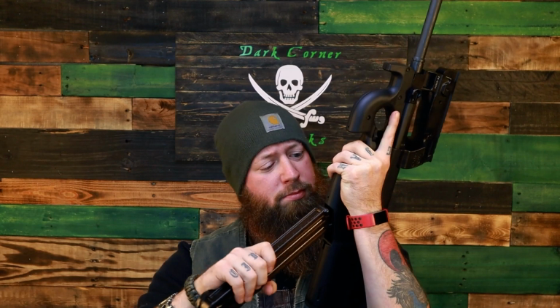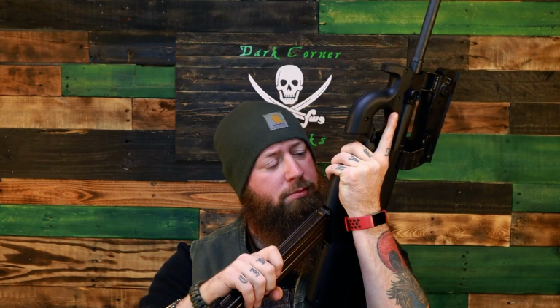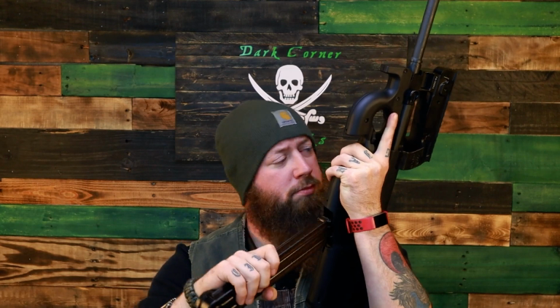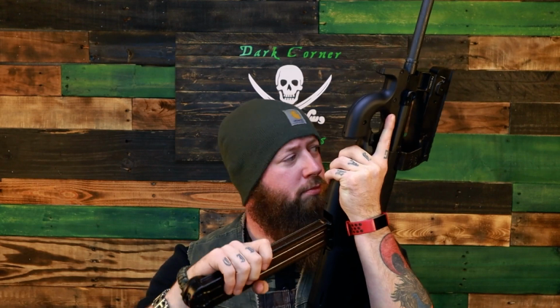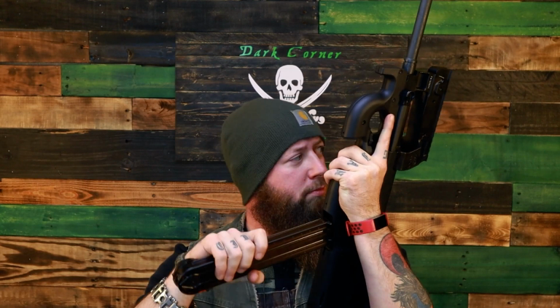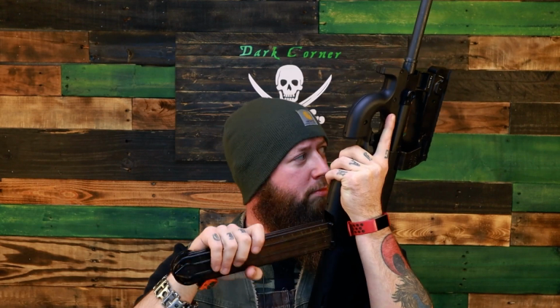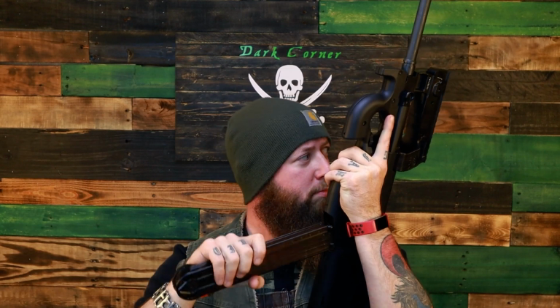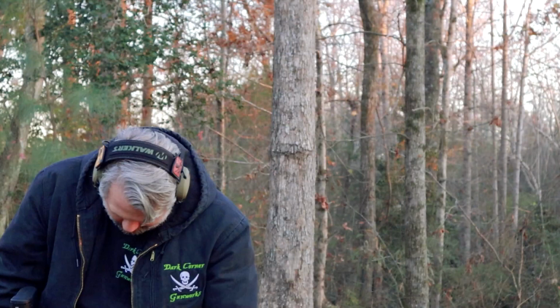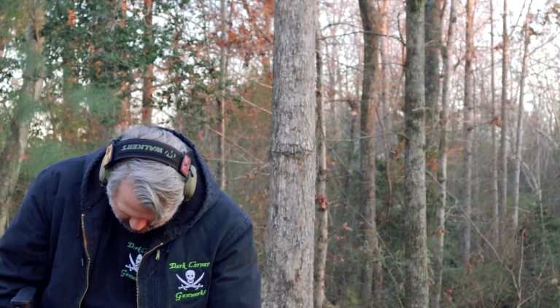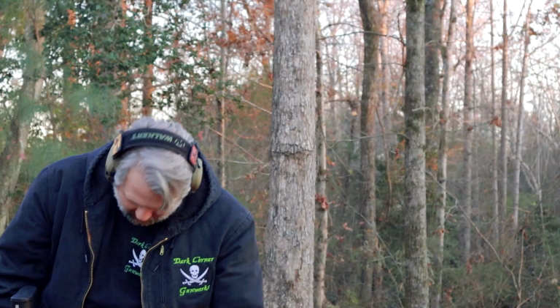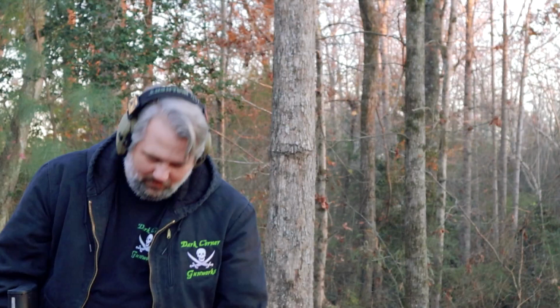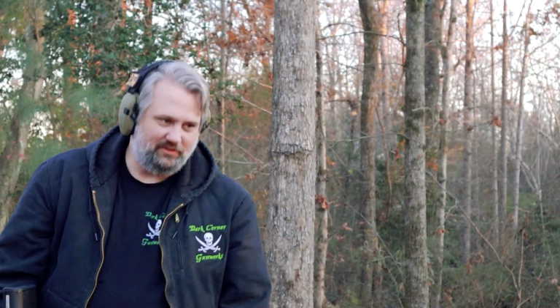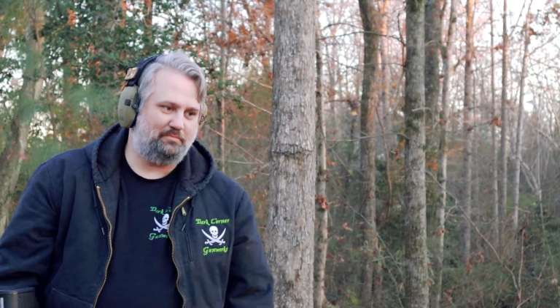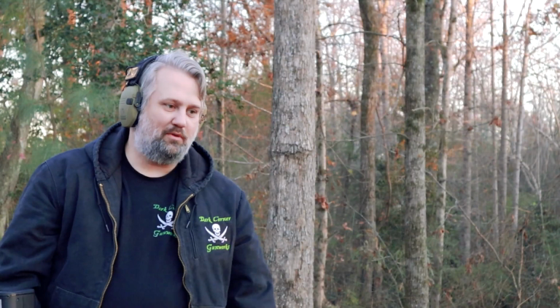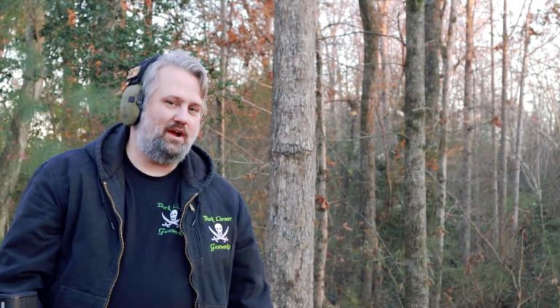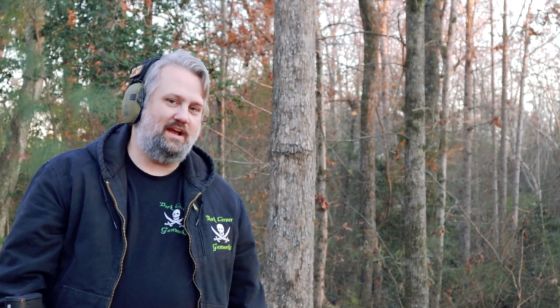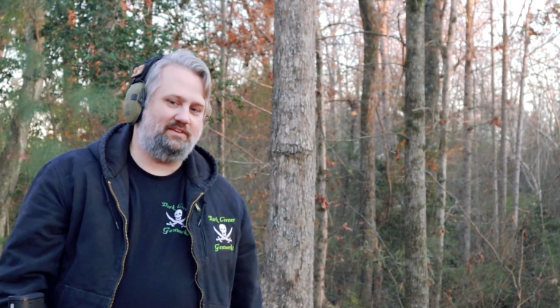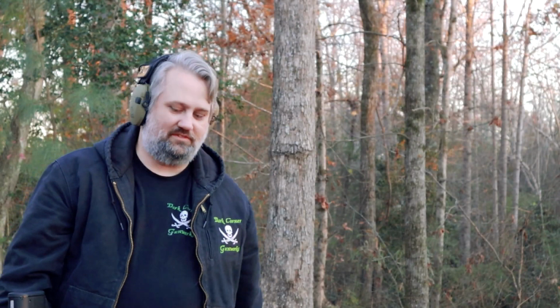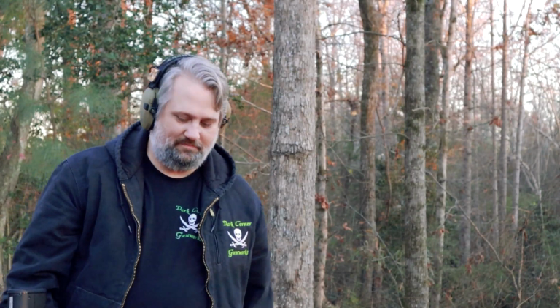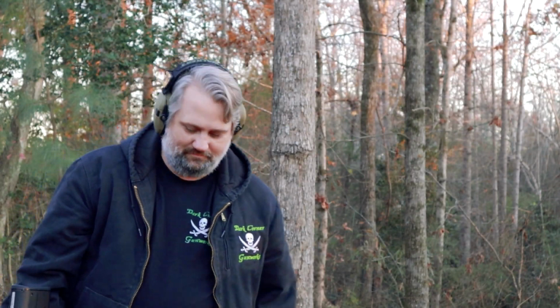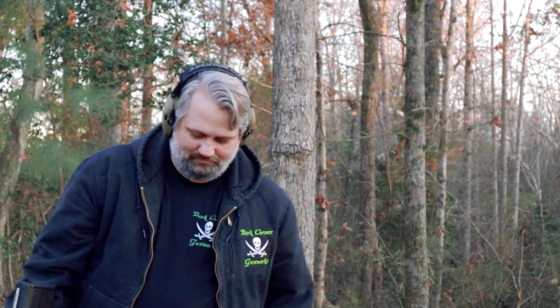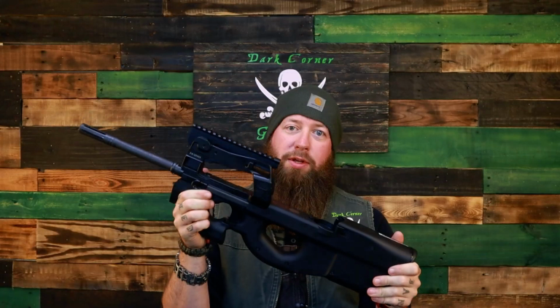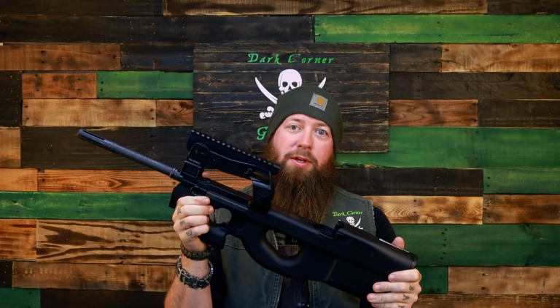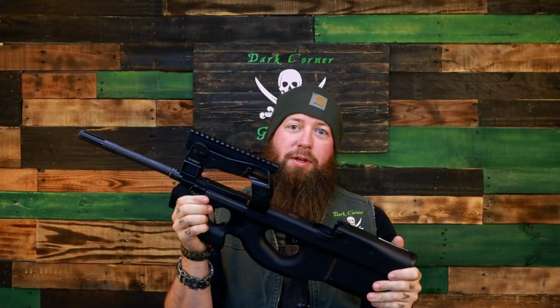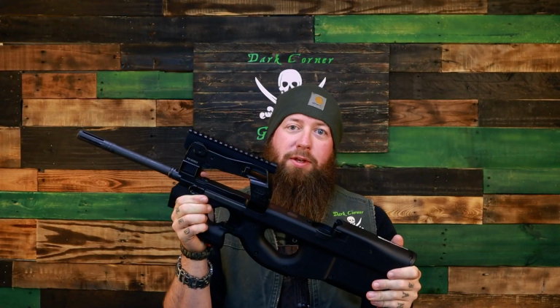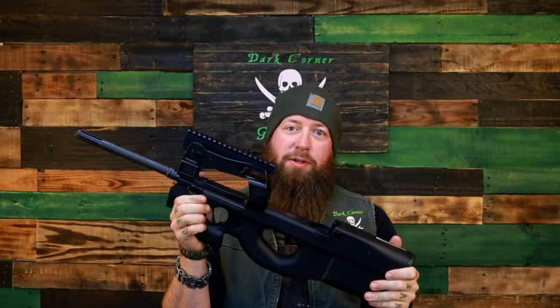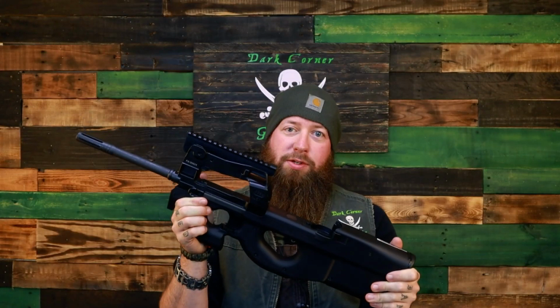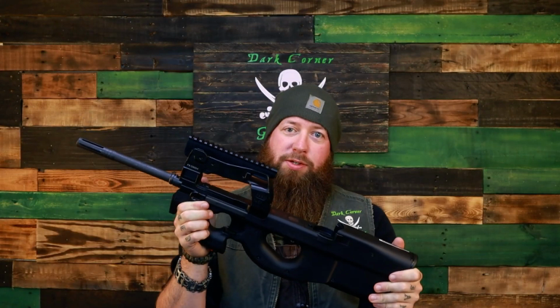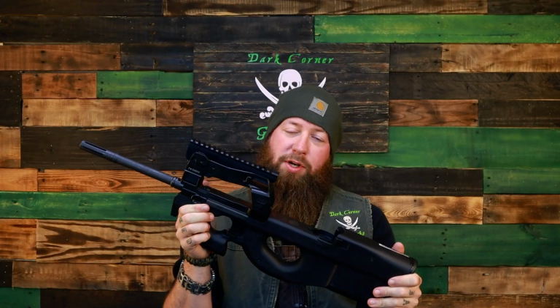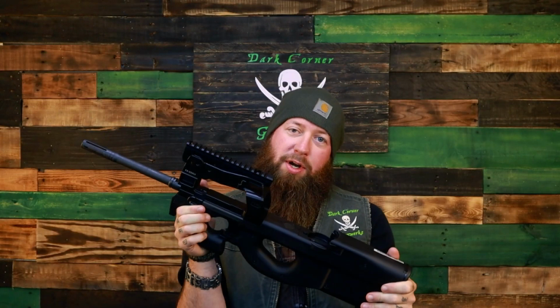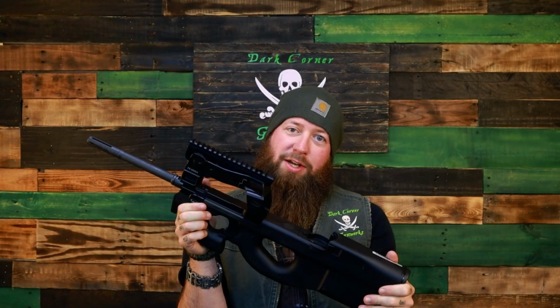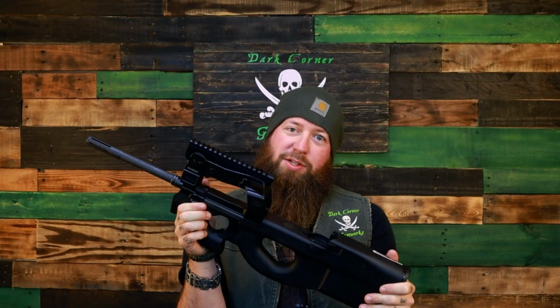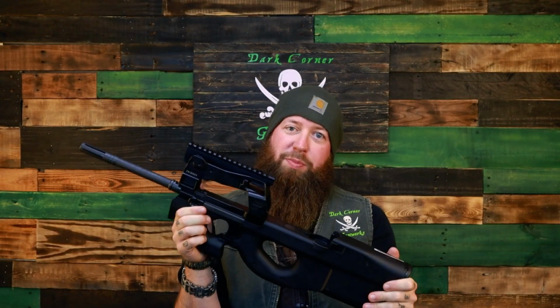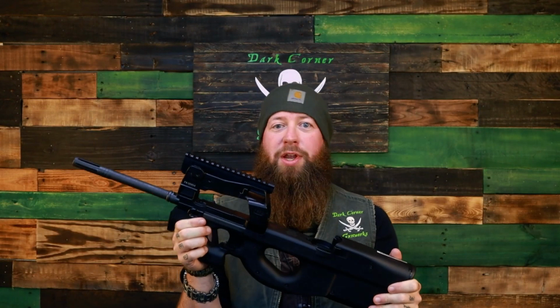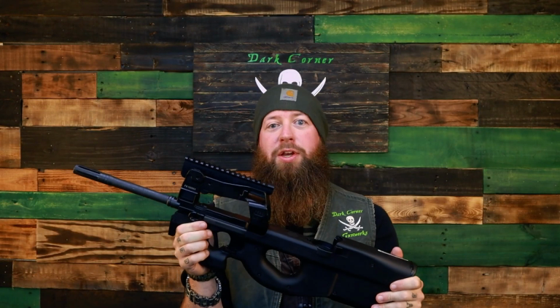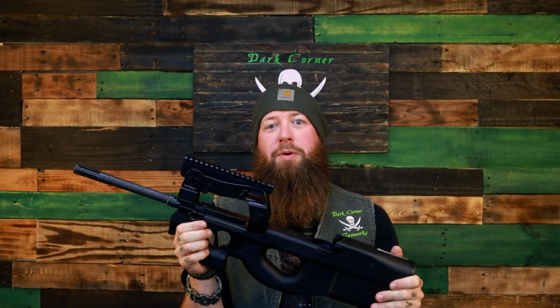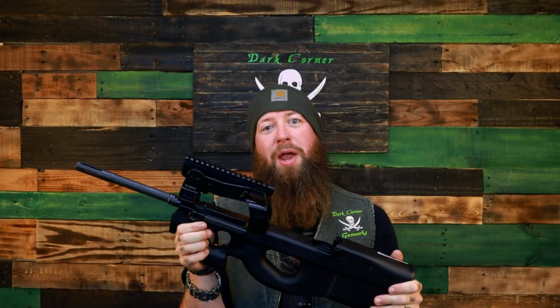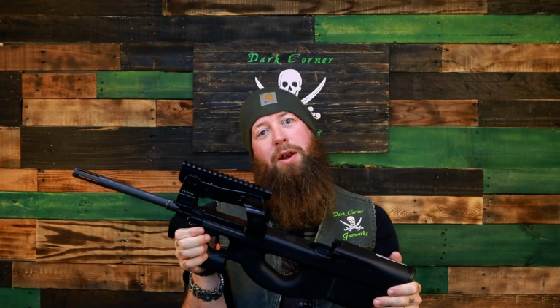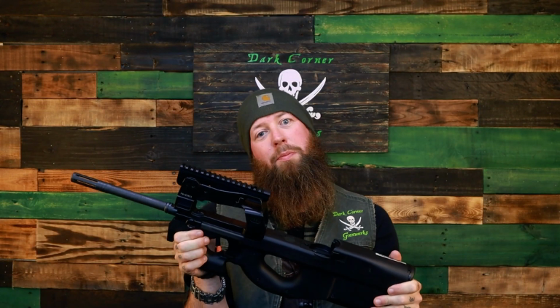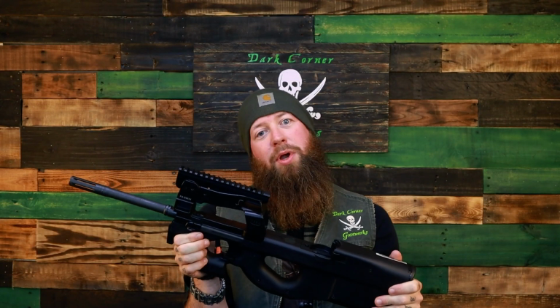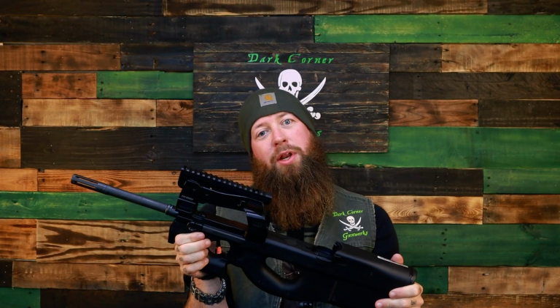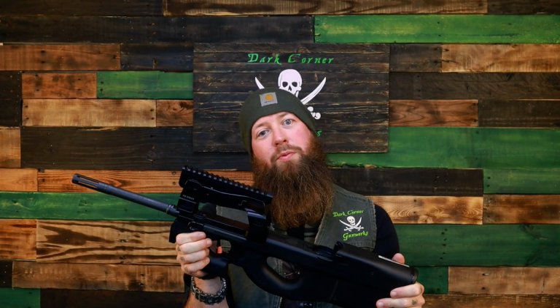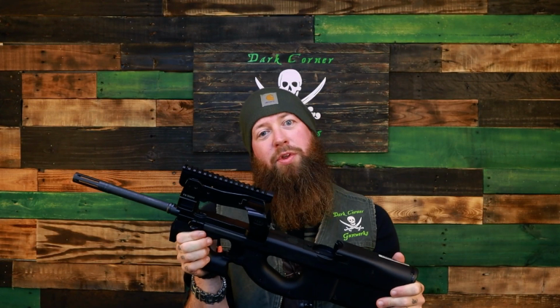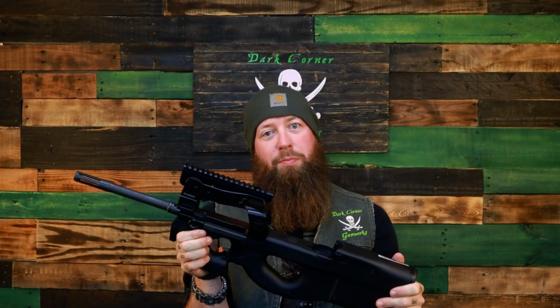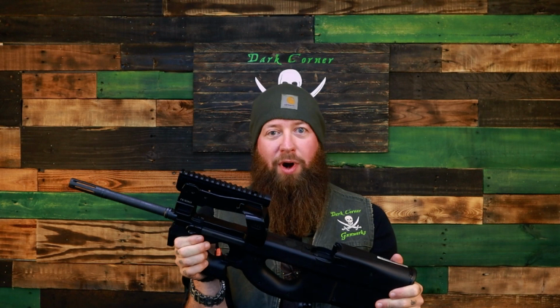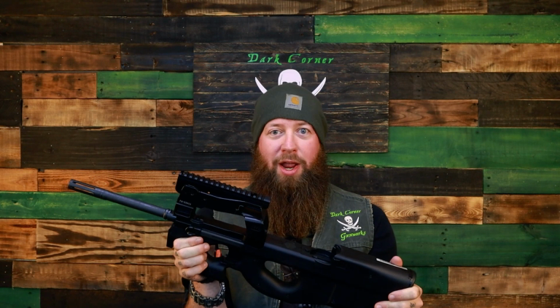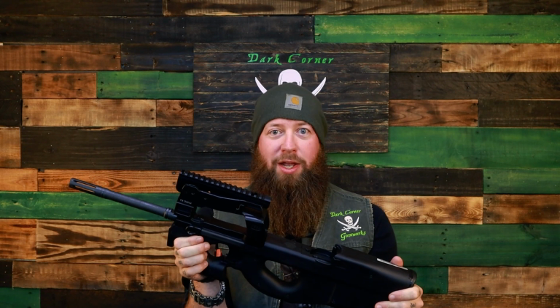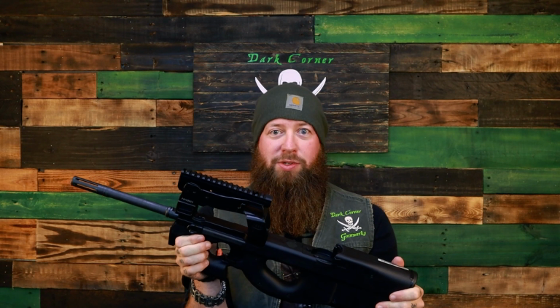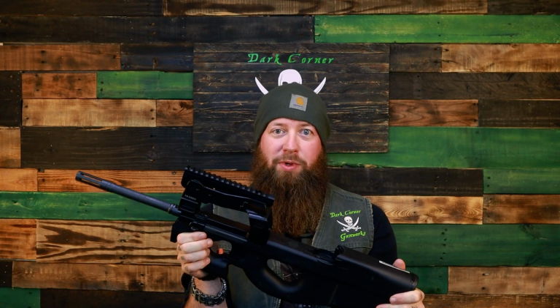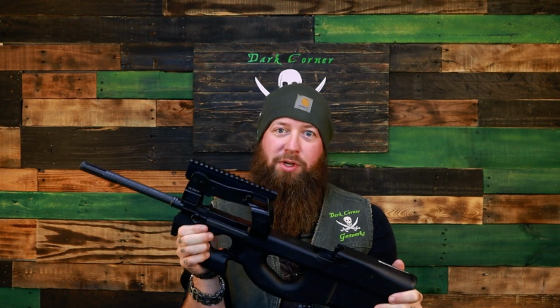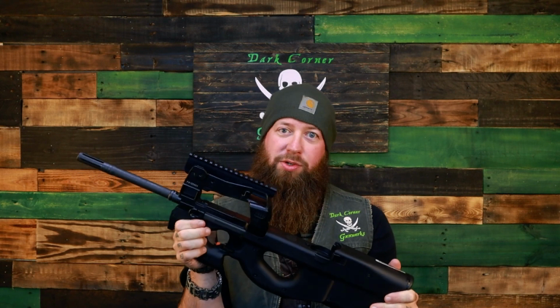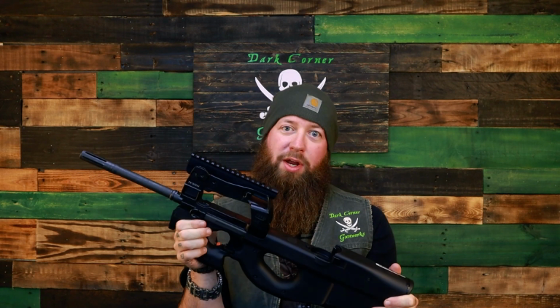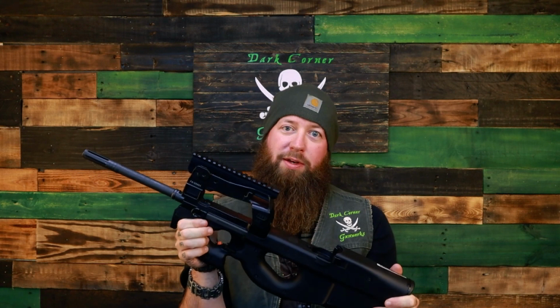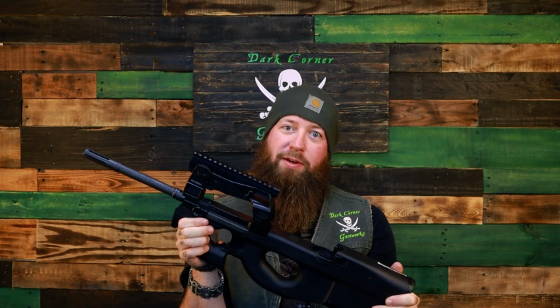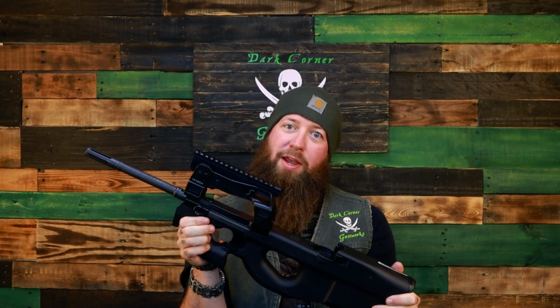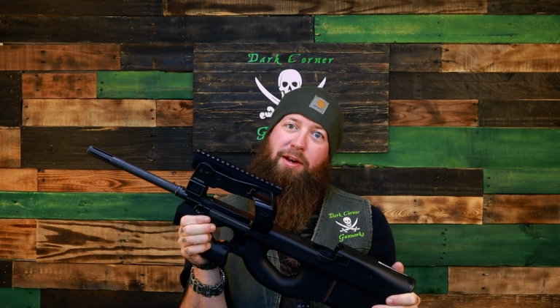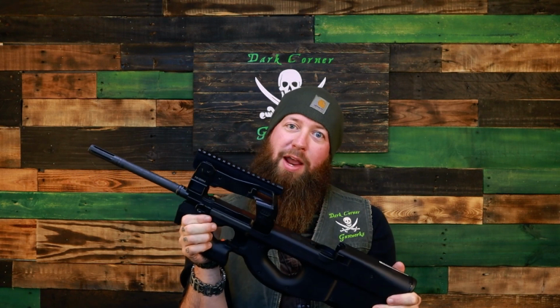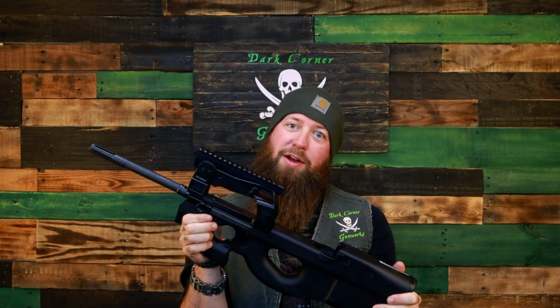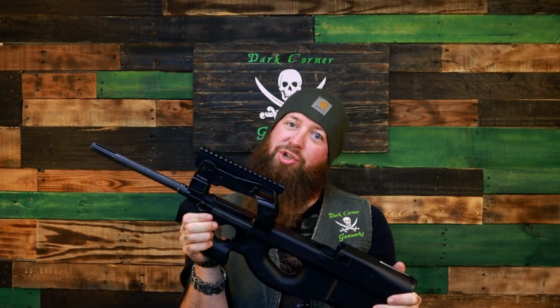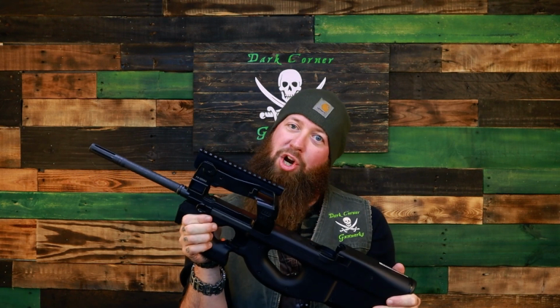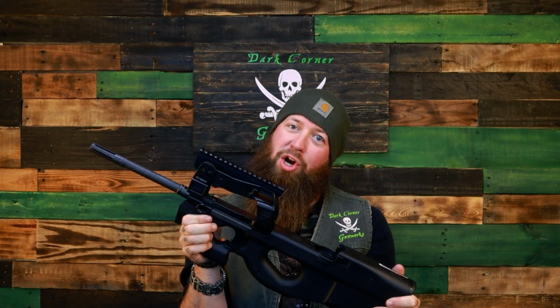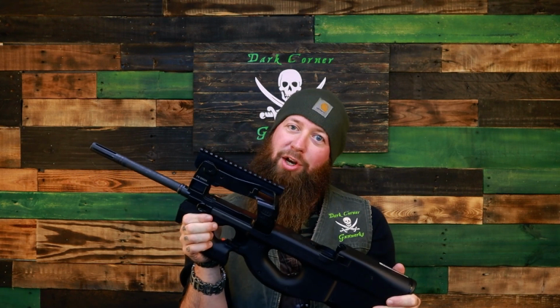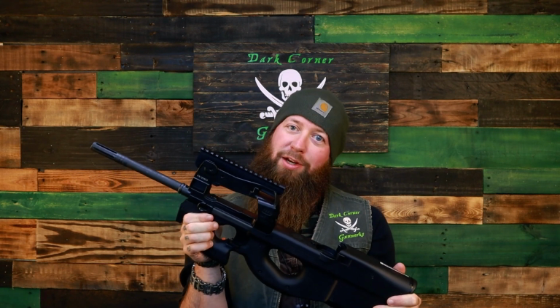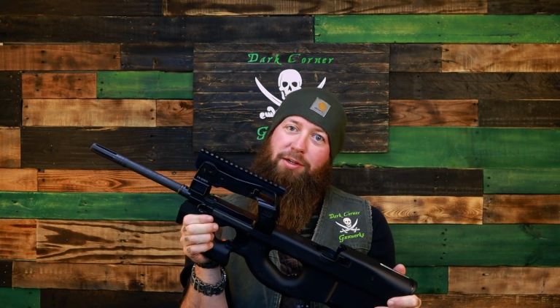So much brass. So you're not spraying your battle buddy with brass when you're trying to take down Charlie — that's why the casings eject downward.